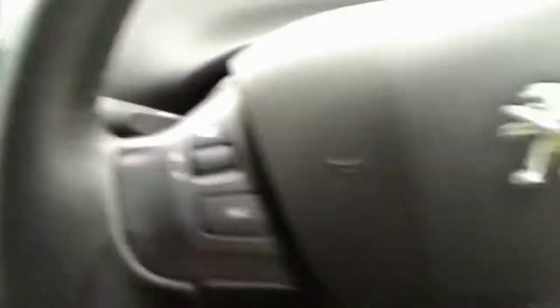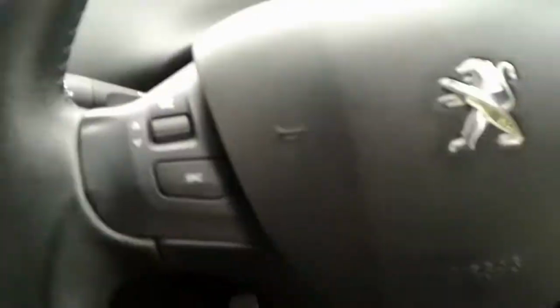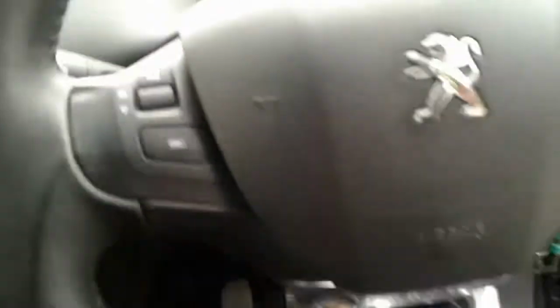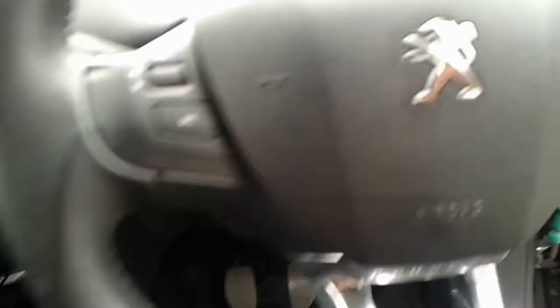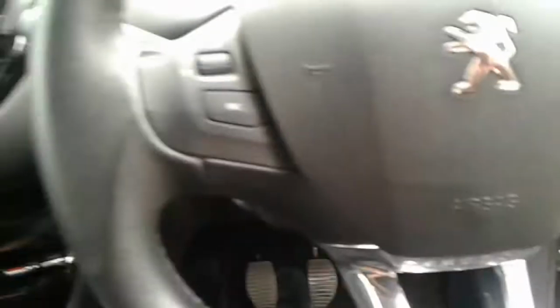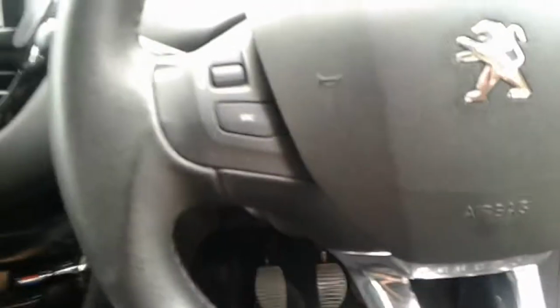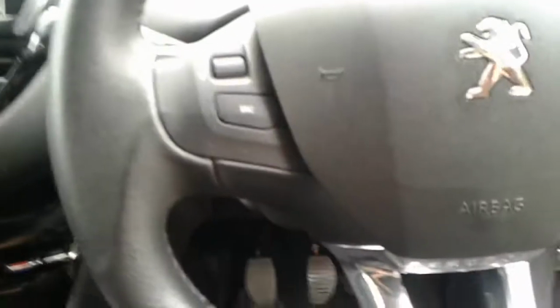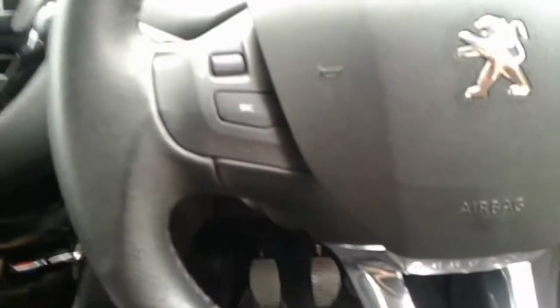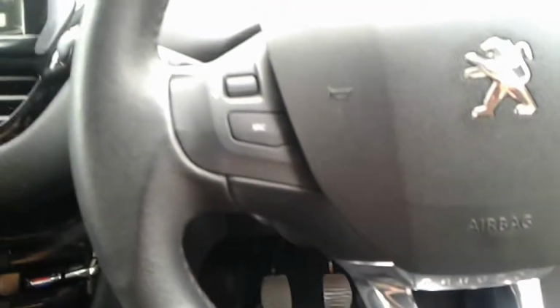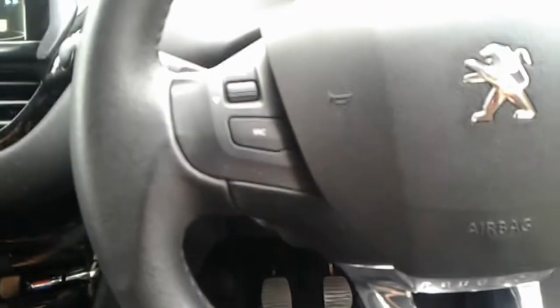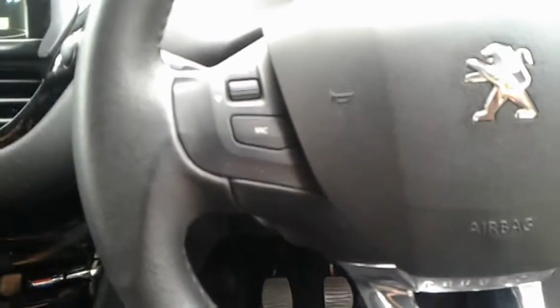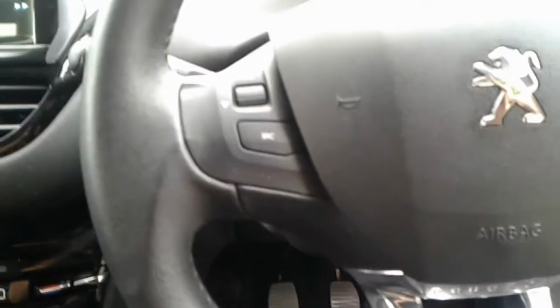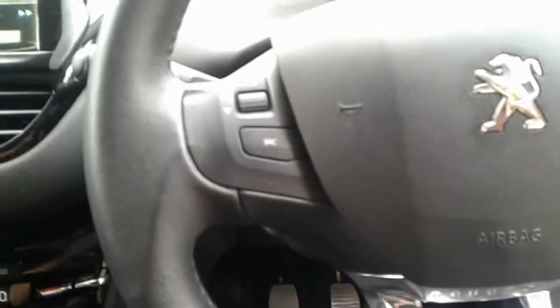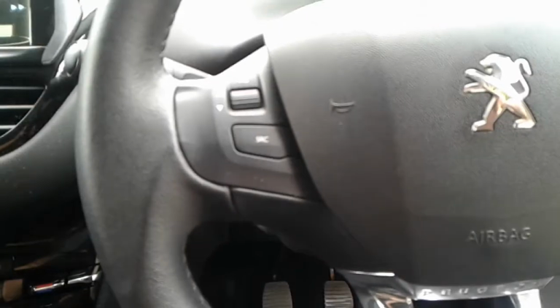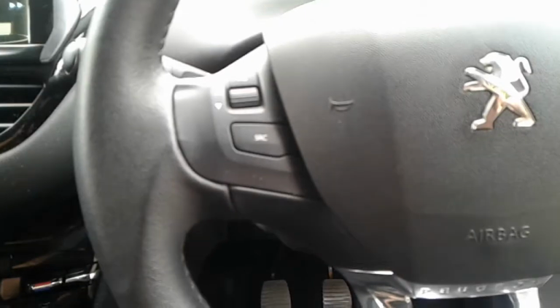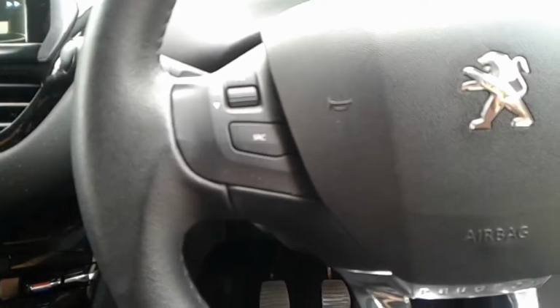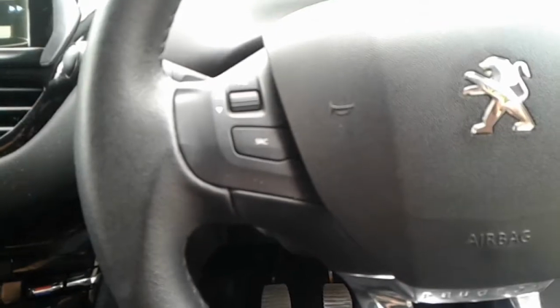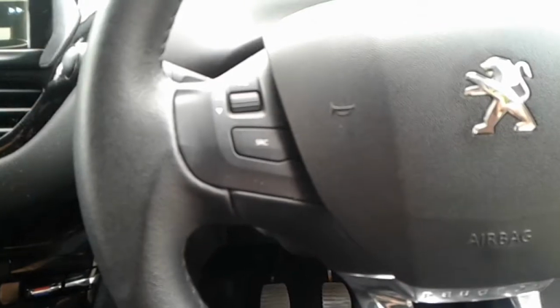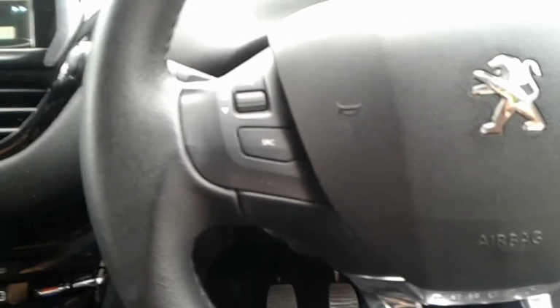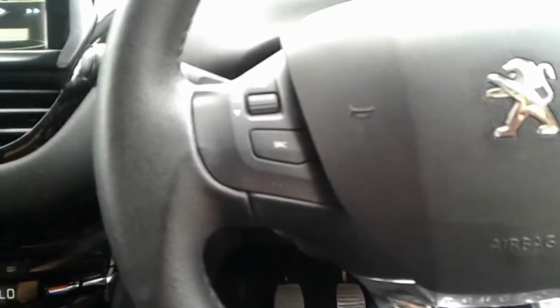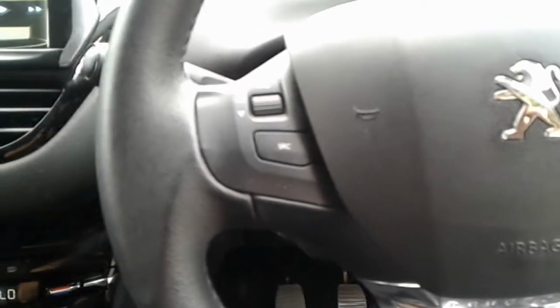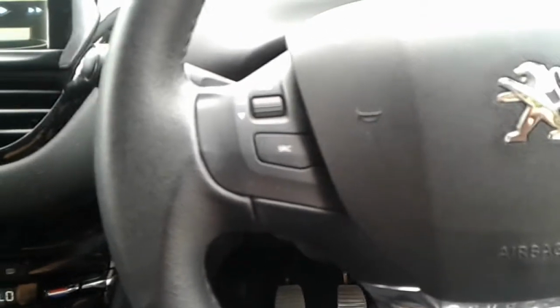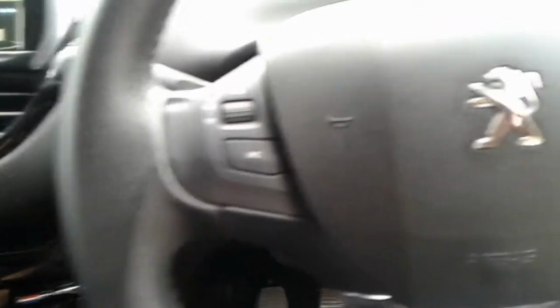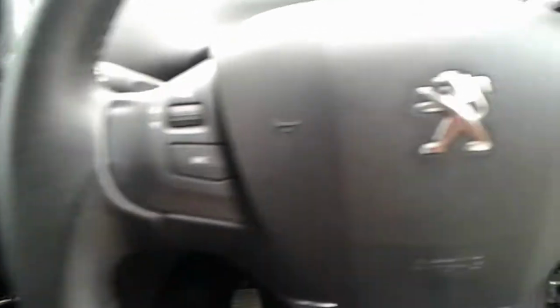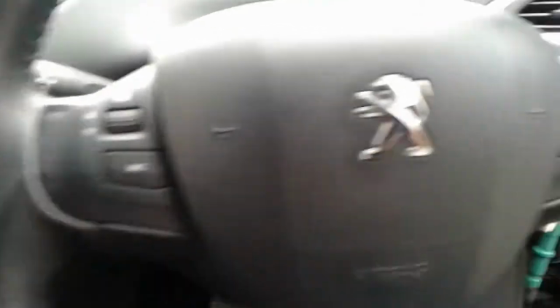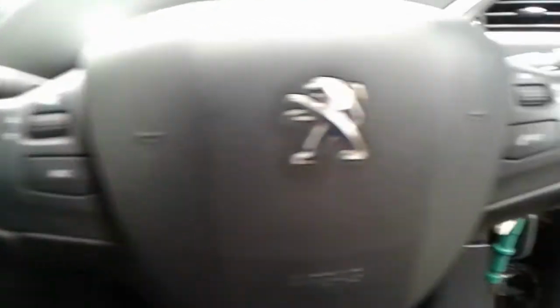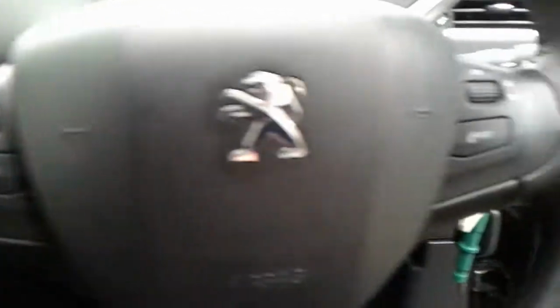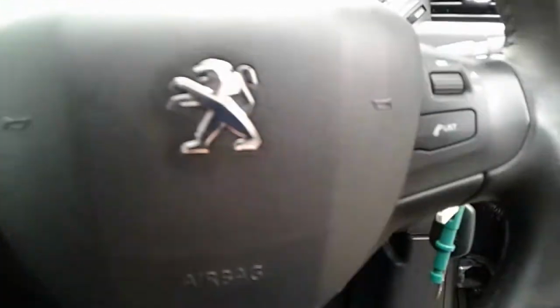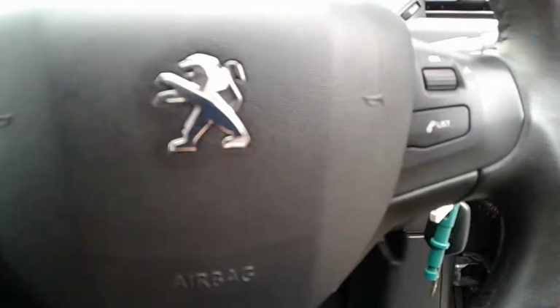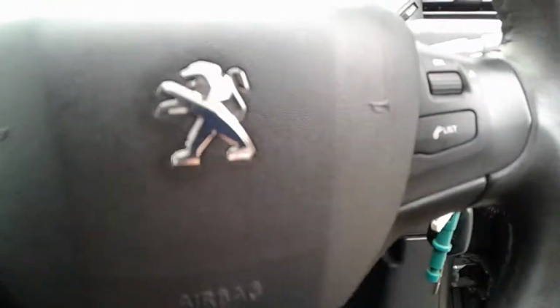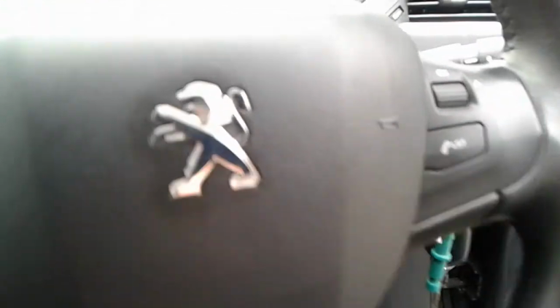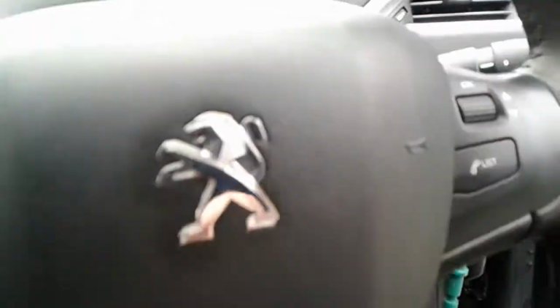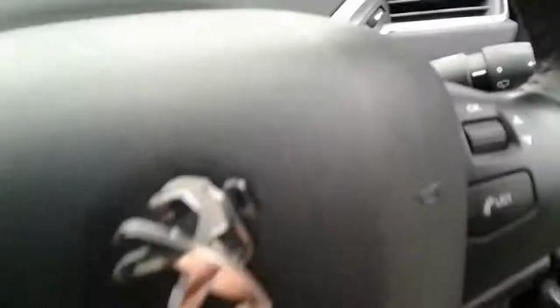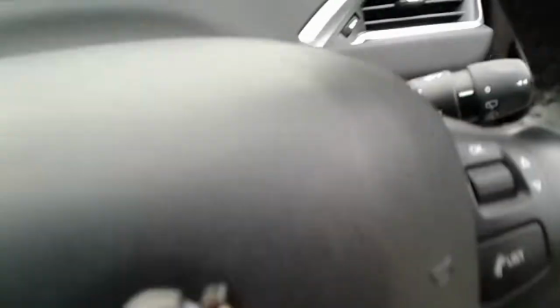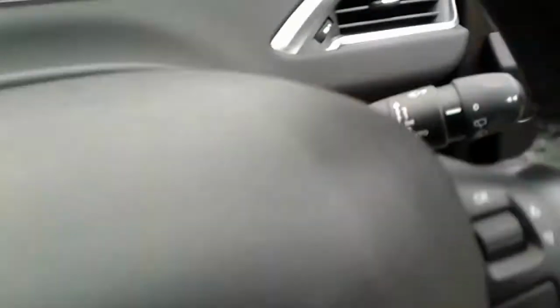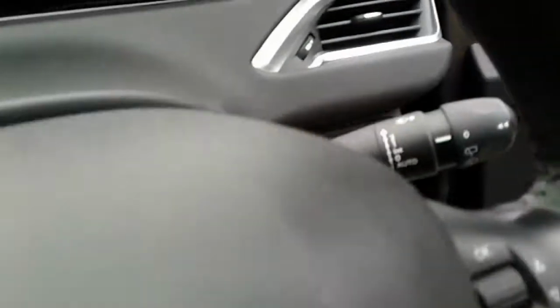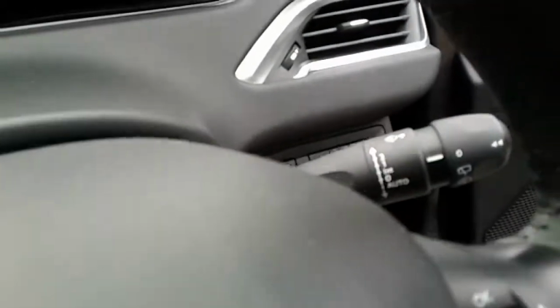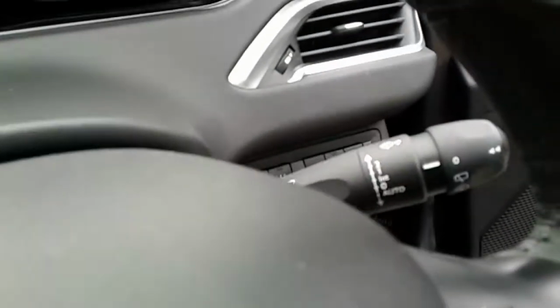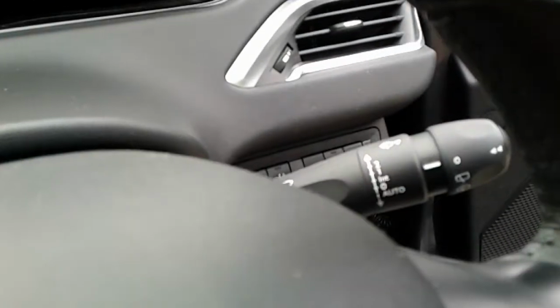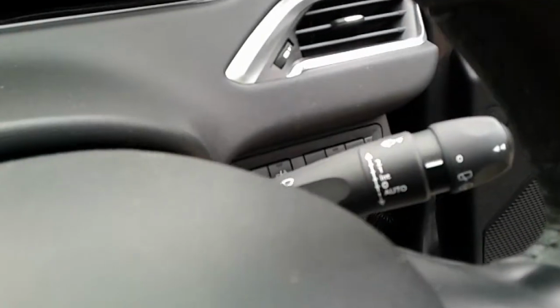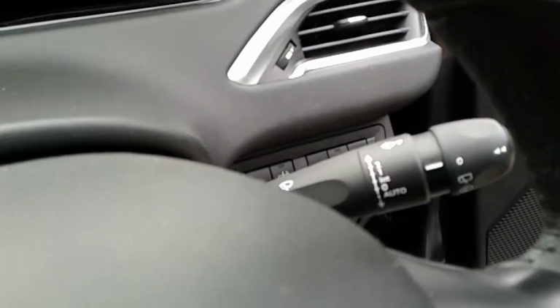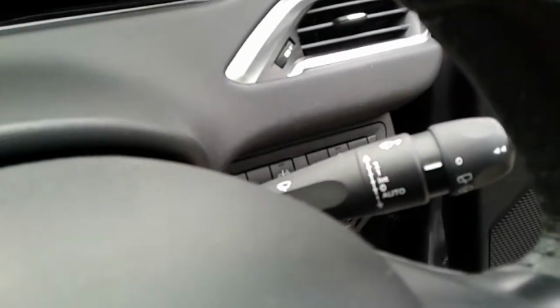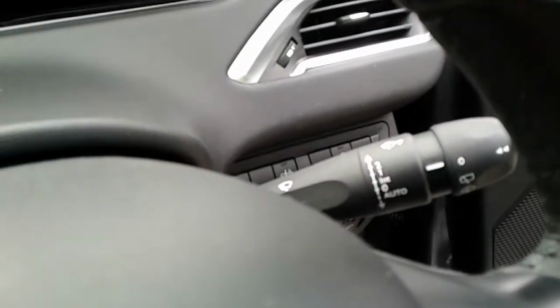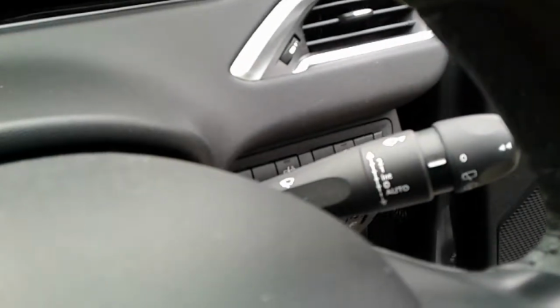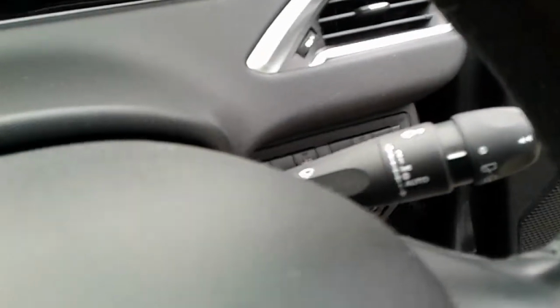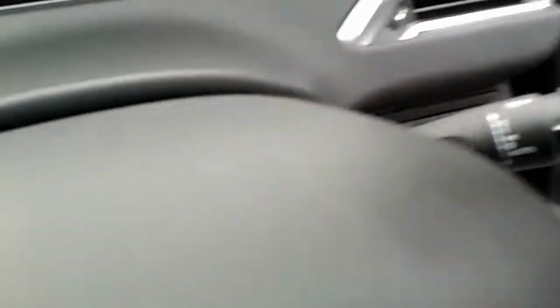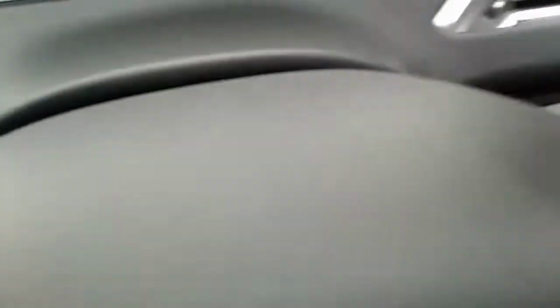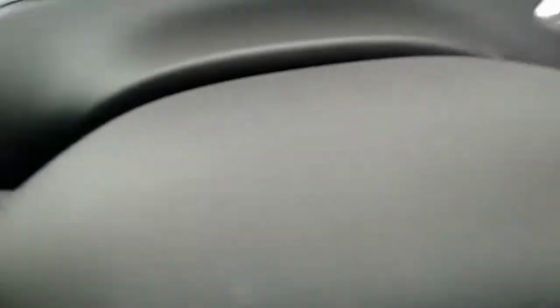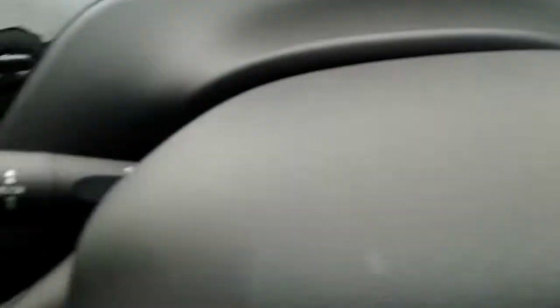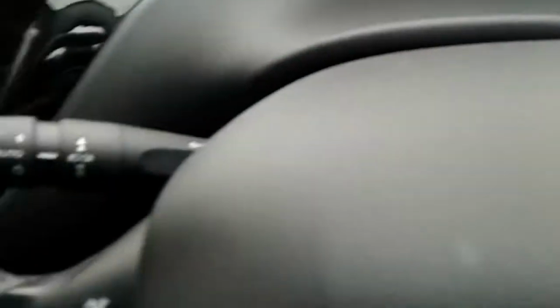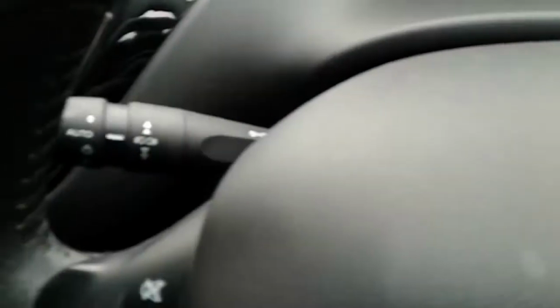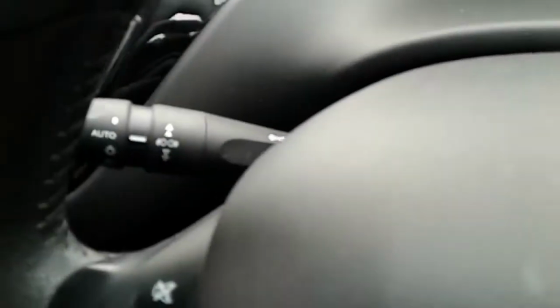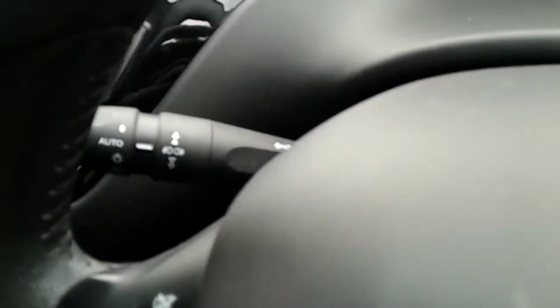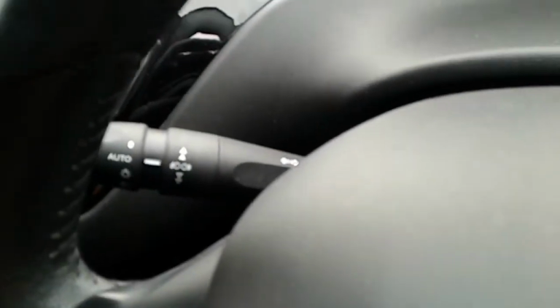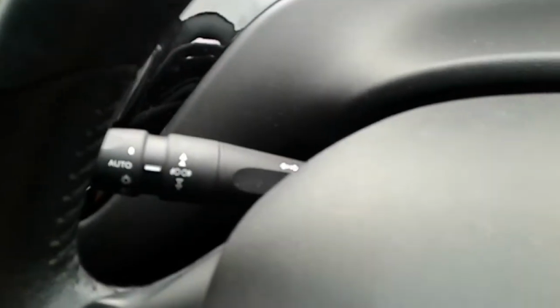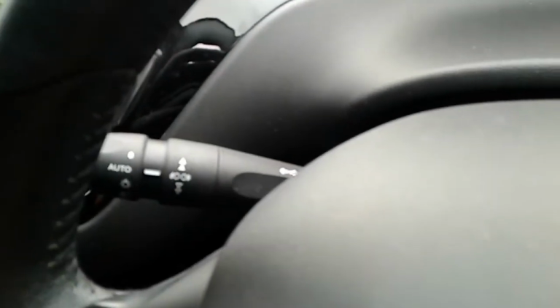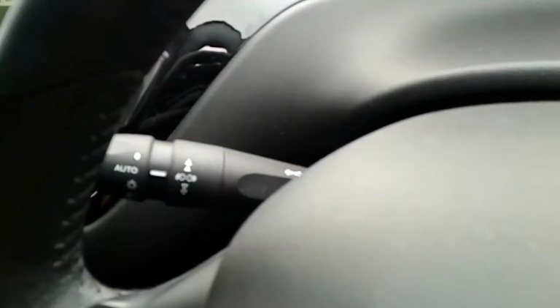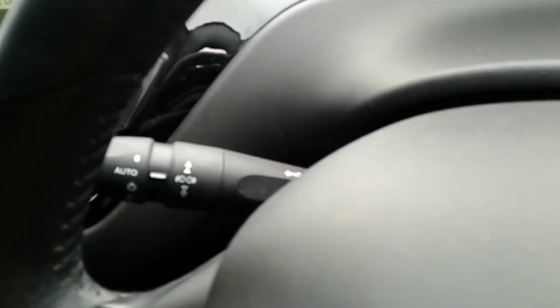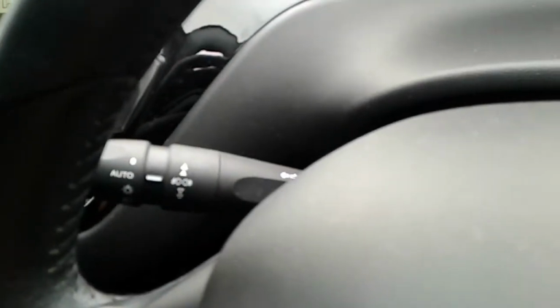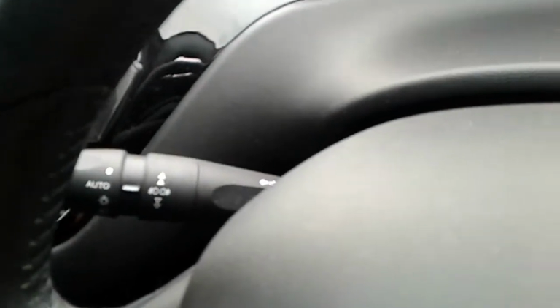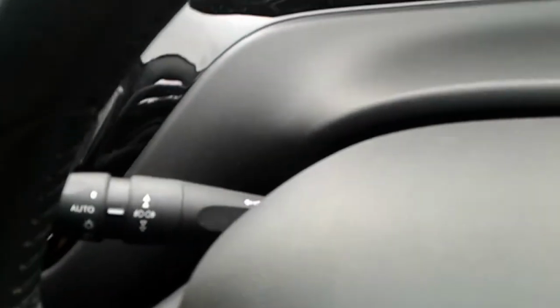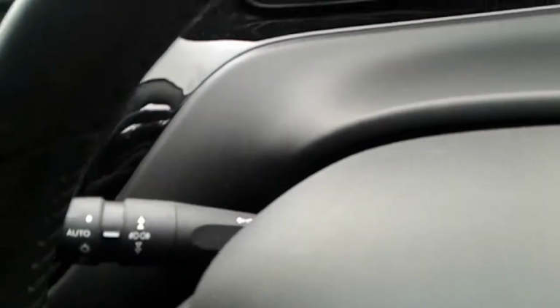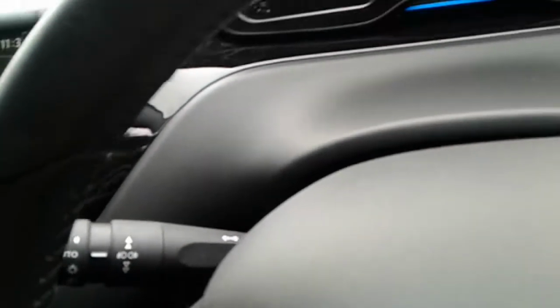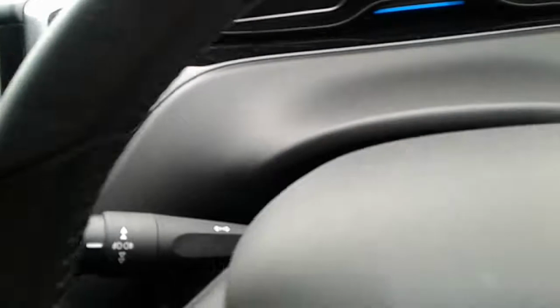We do have some steering wheel controls for the radio. We also have automatic wipers and automatic headlights.